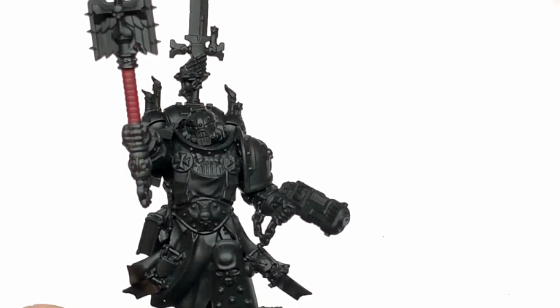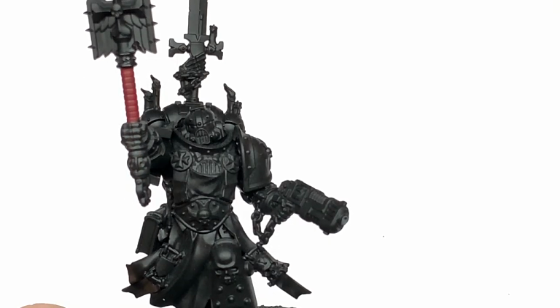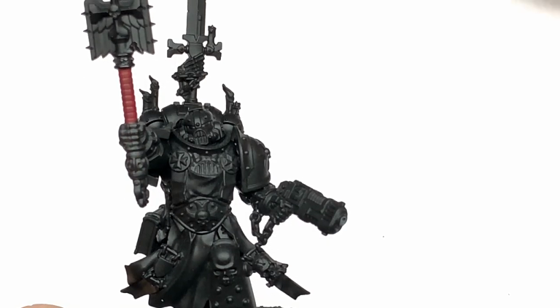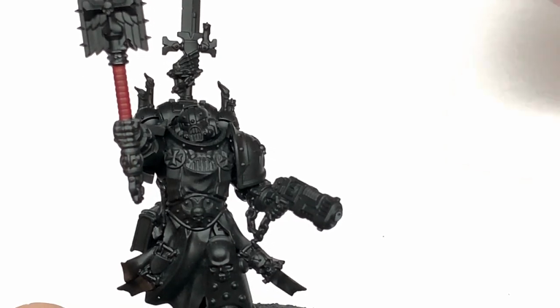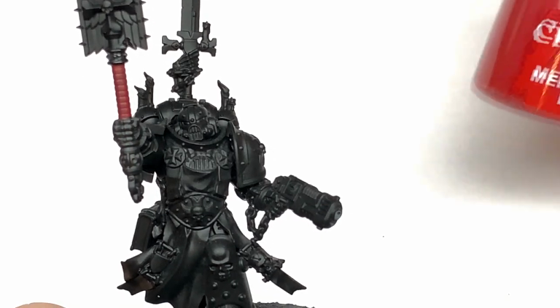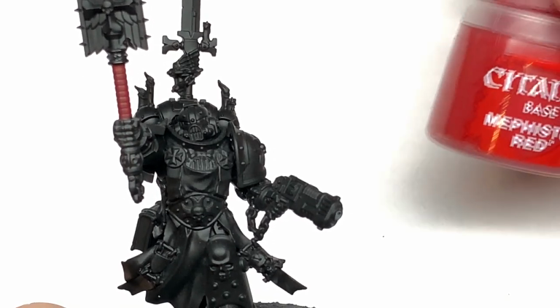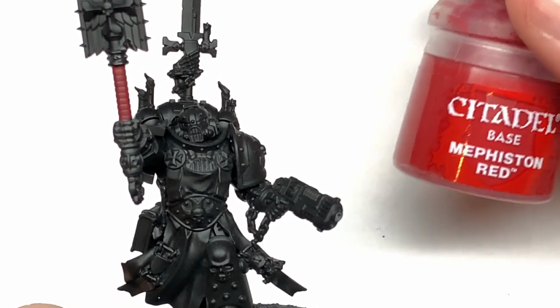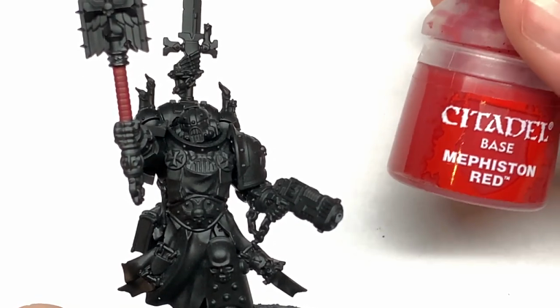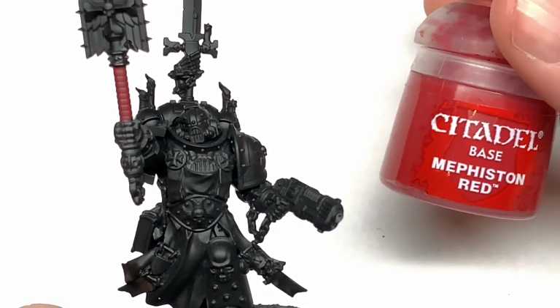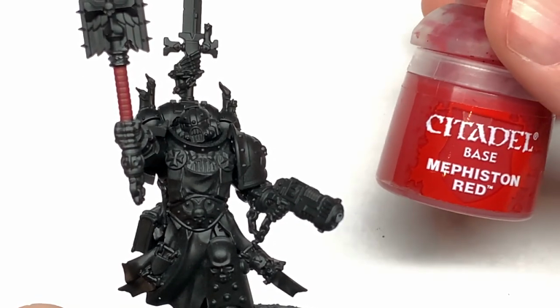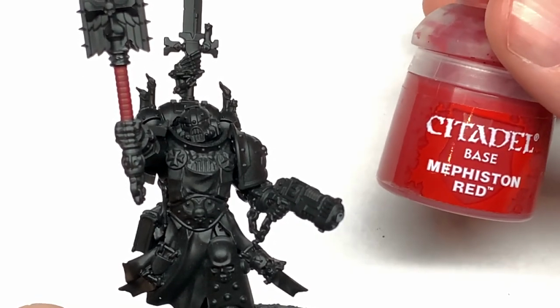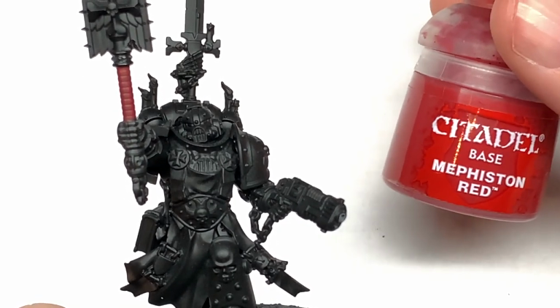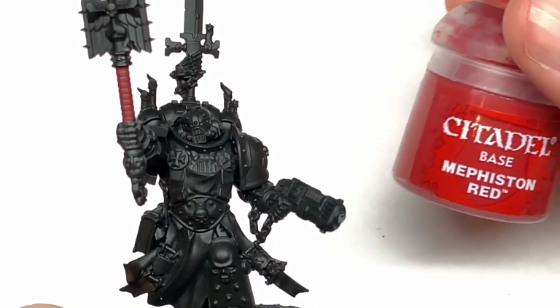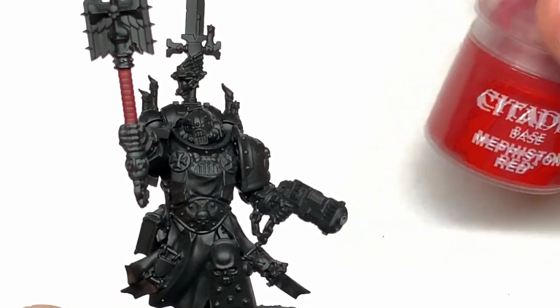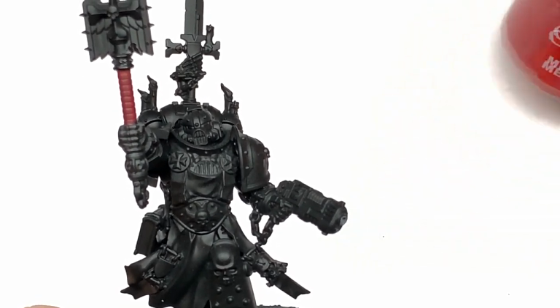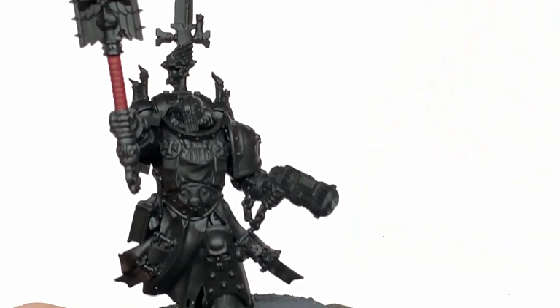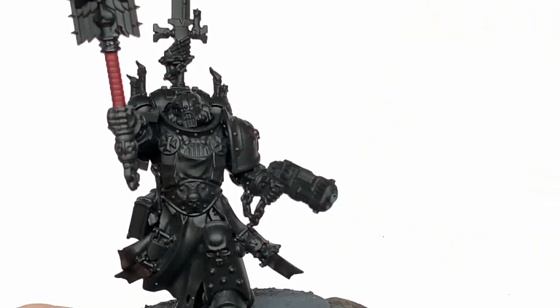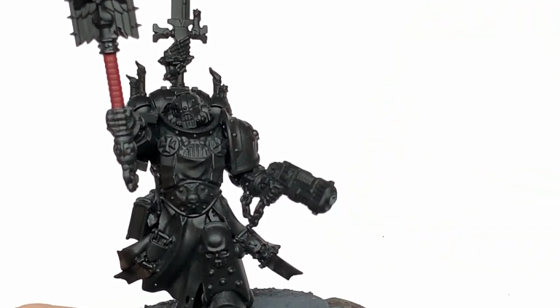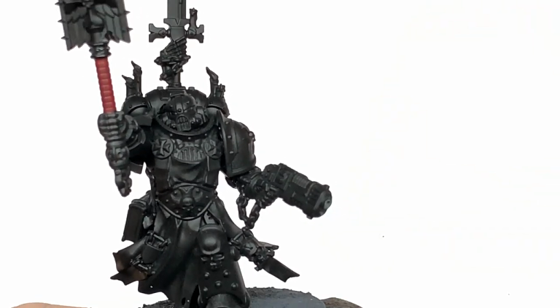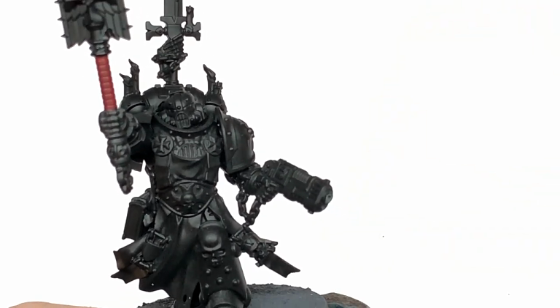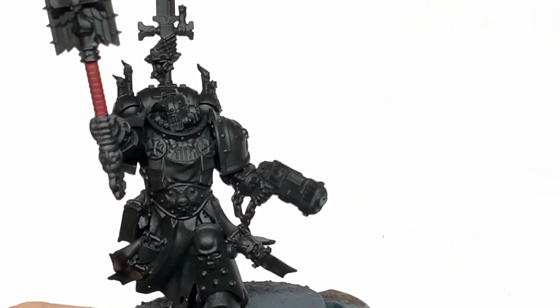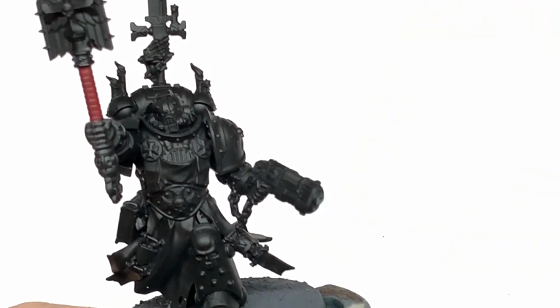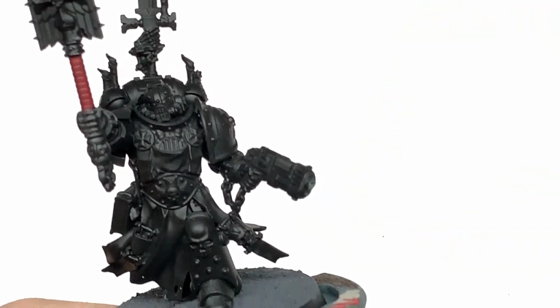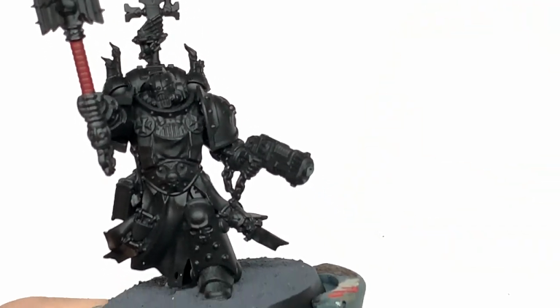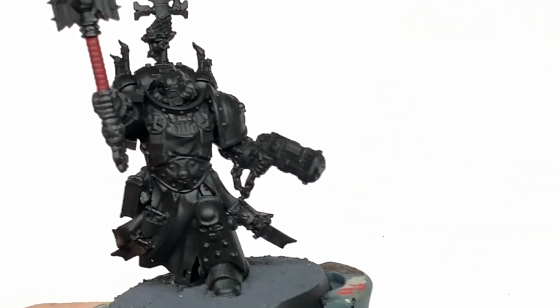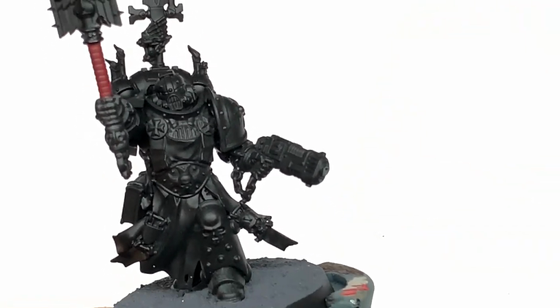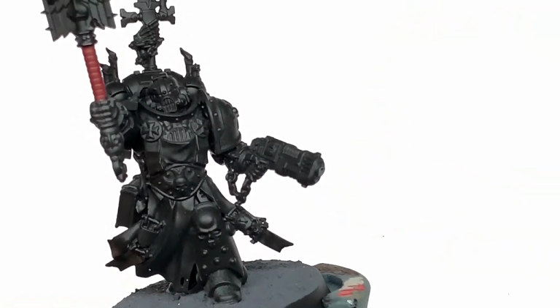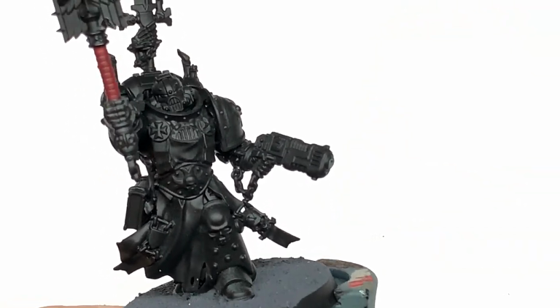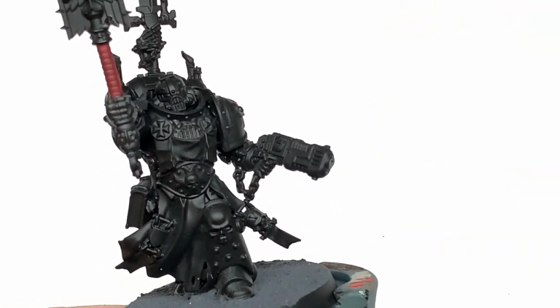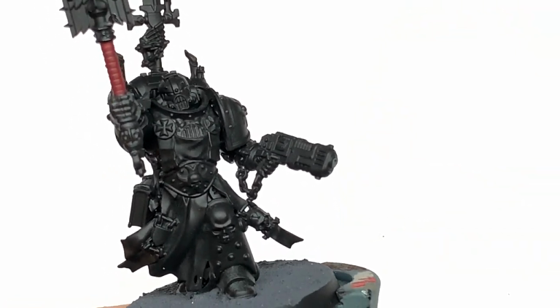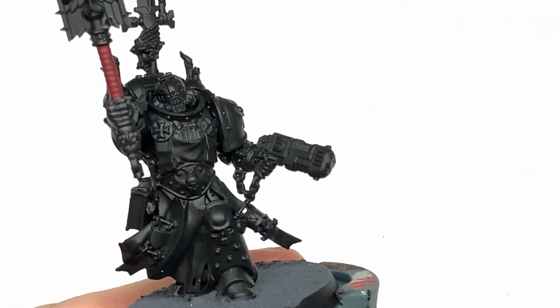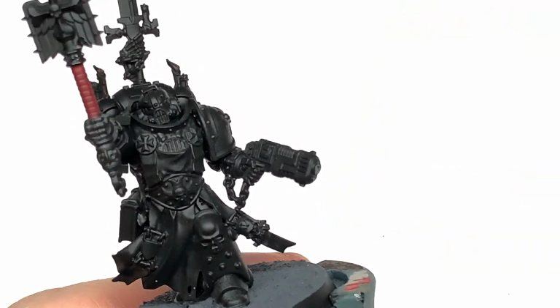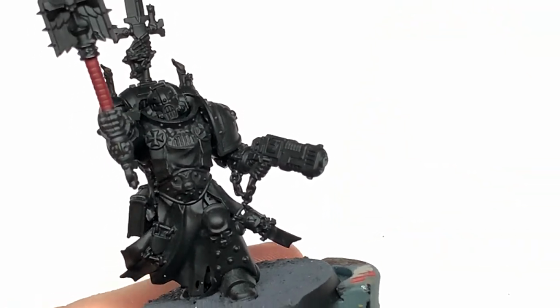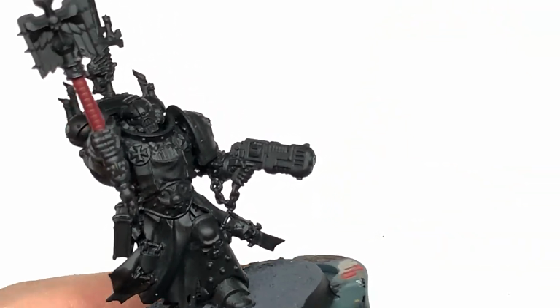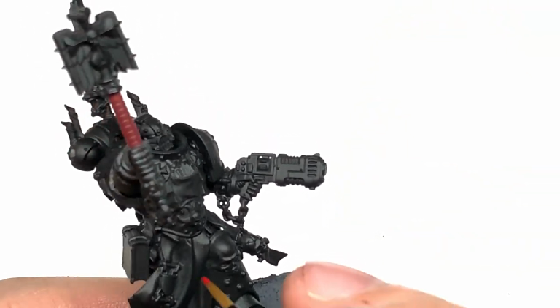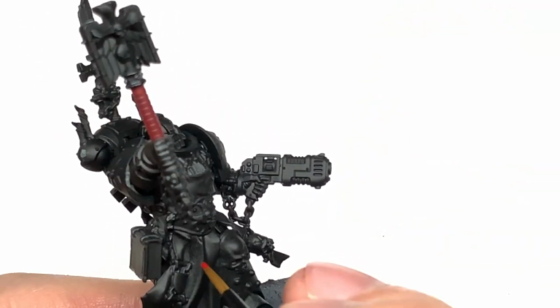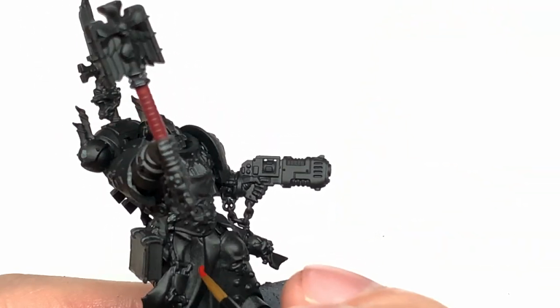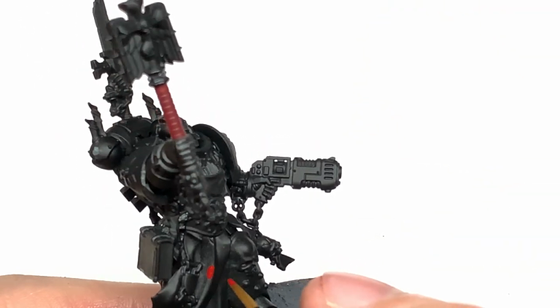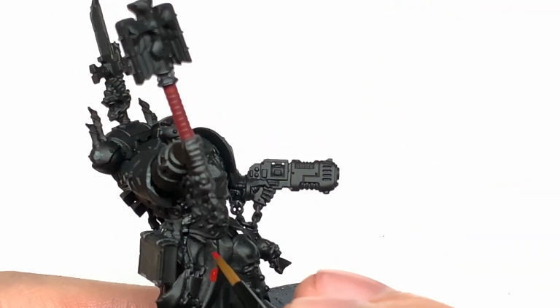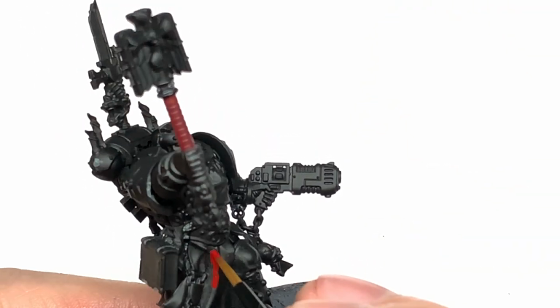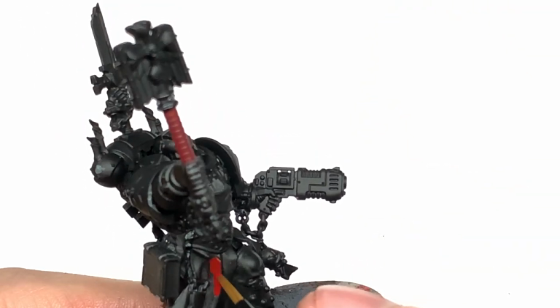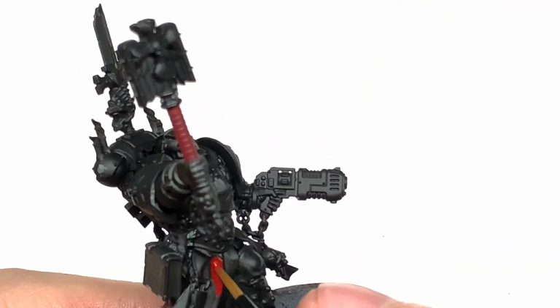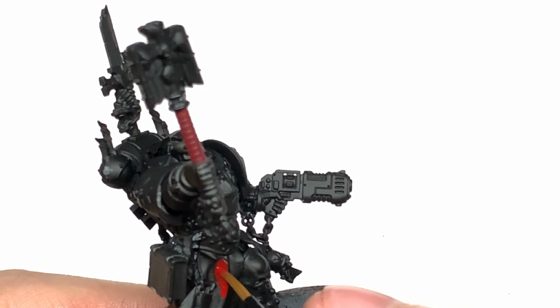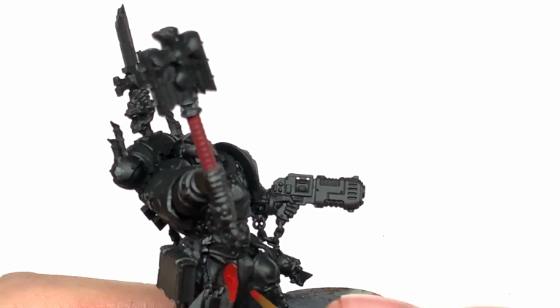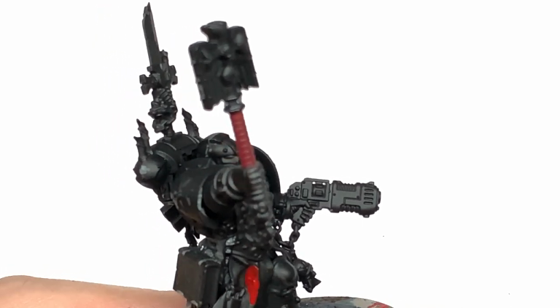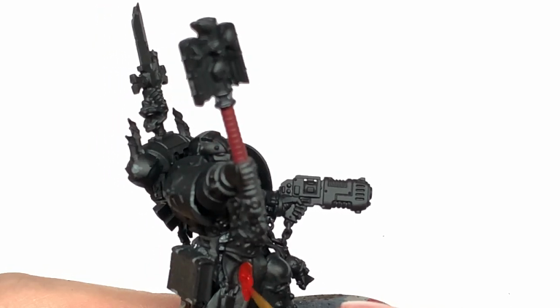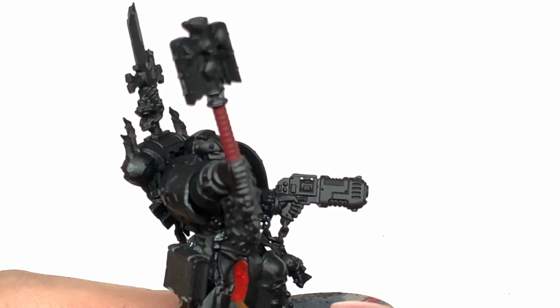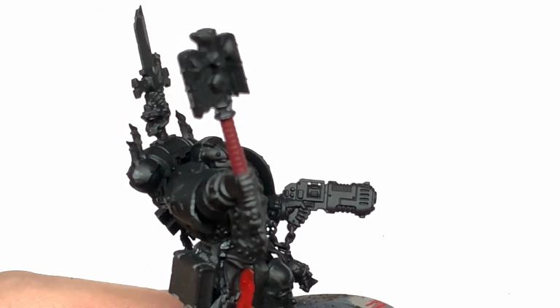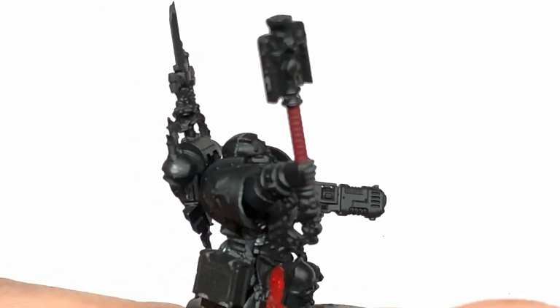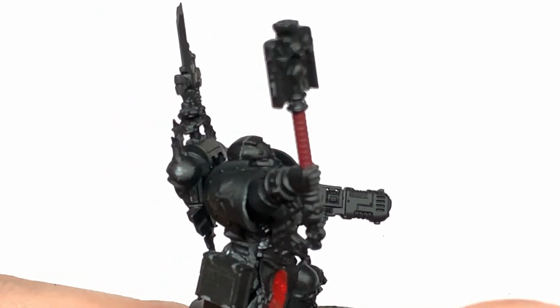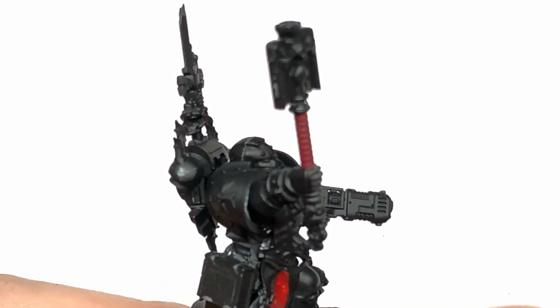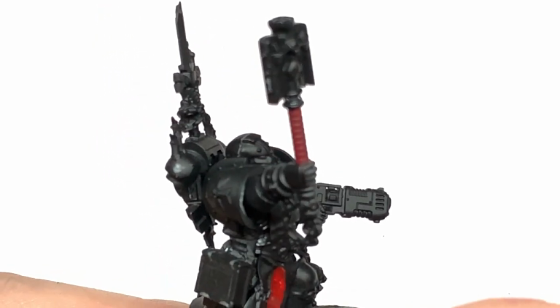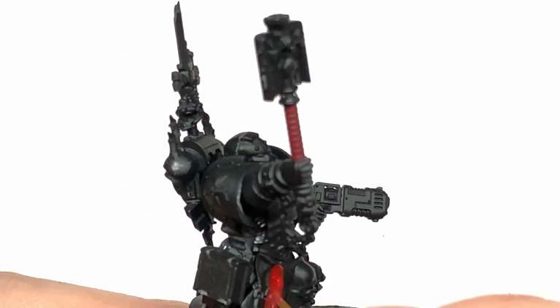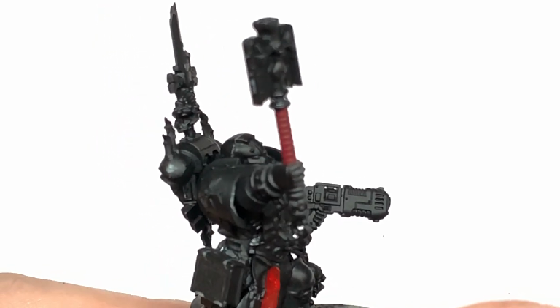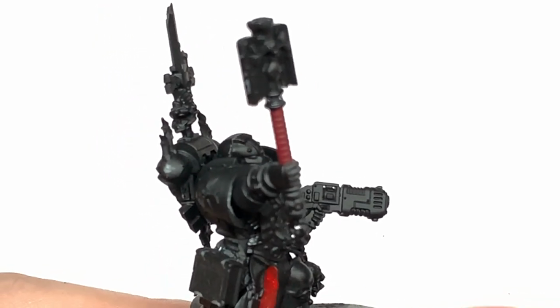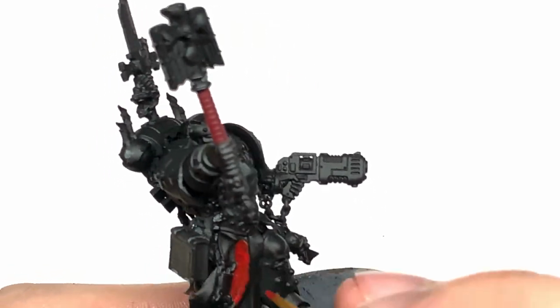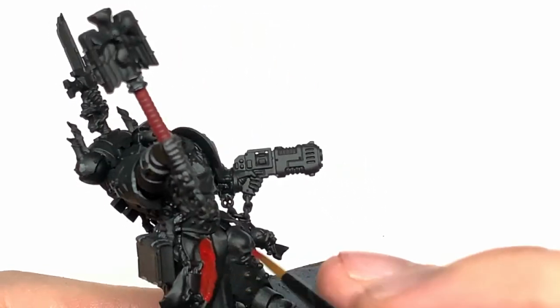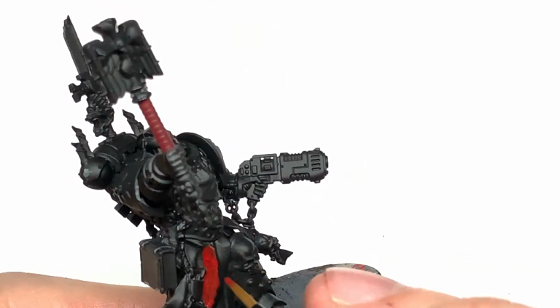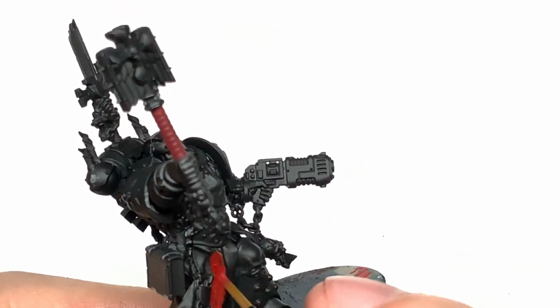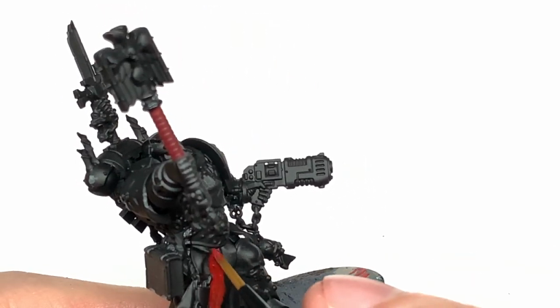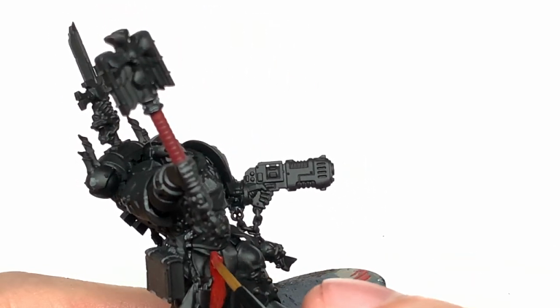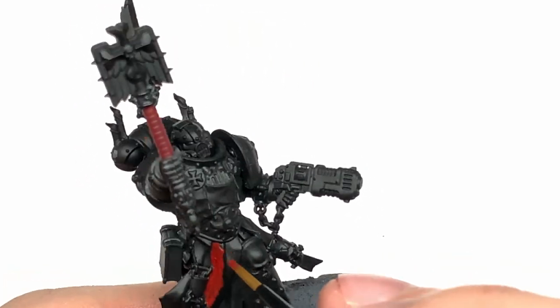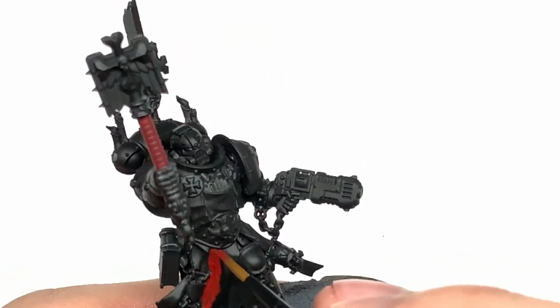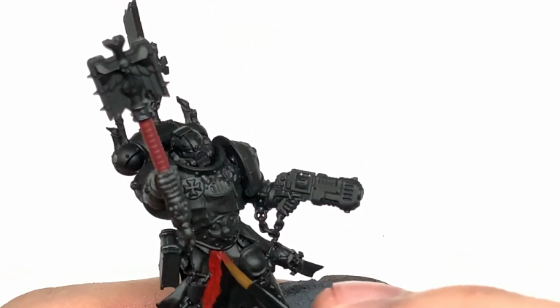Next we're going to use Citadel Mephiston Red. I'm going to use this to do his tabard, the casing for the plasma pistol, and also the lenses for his helm.